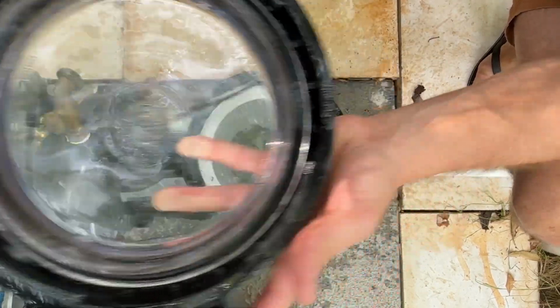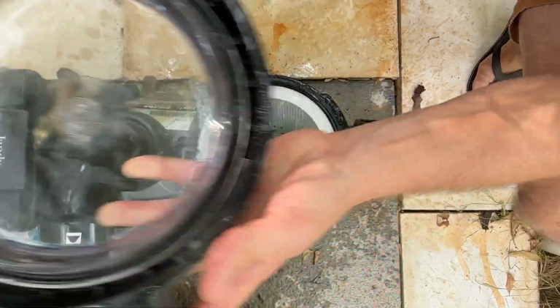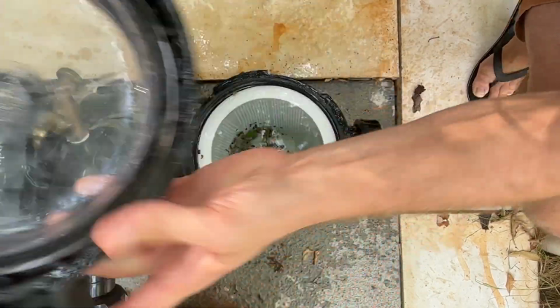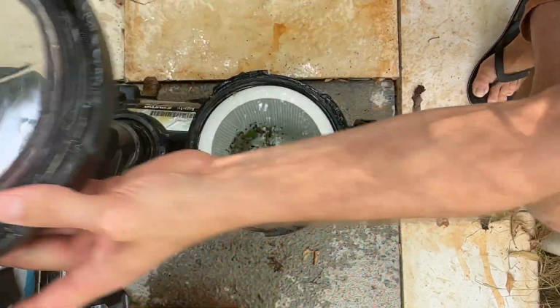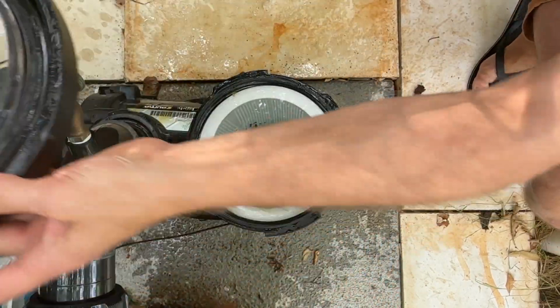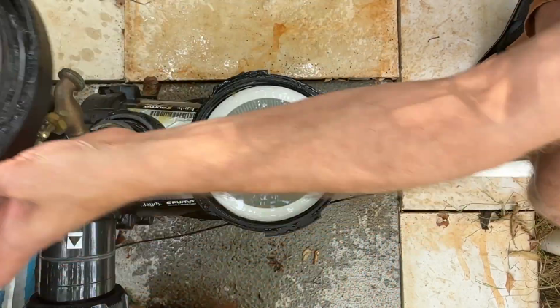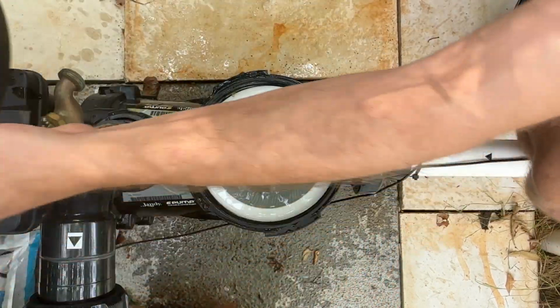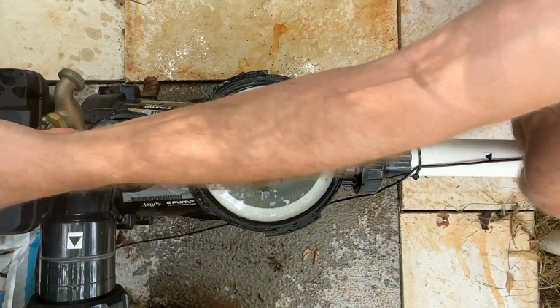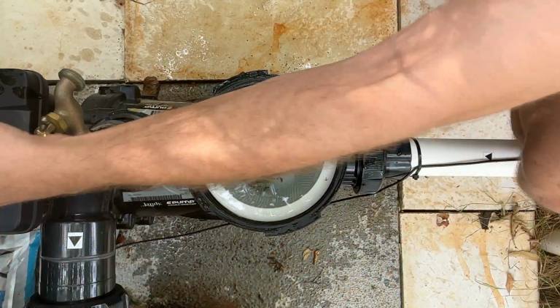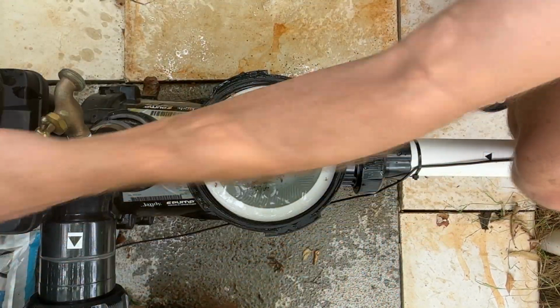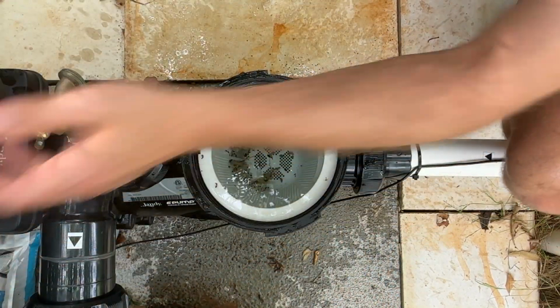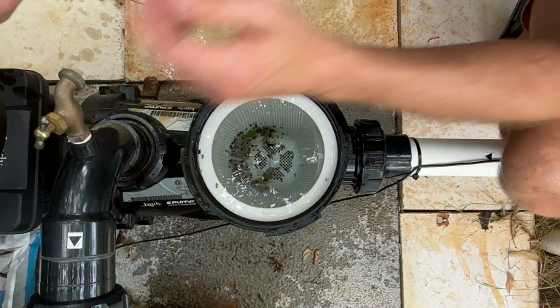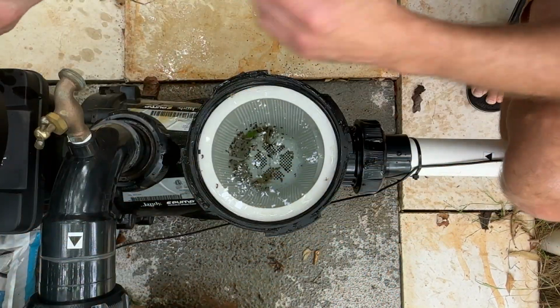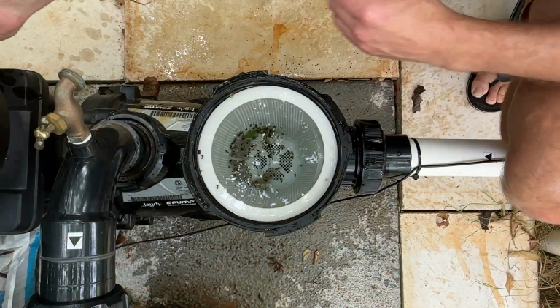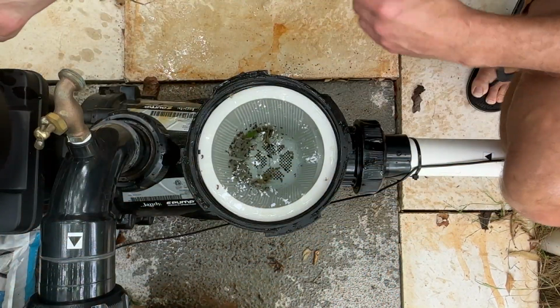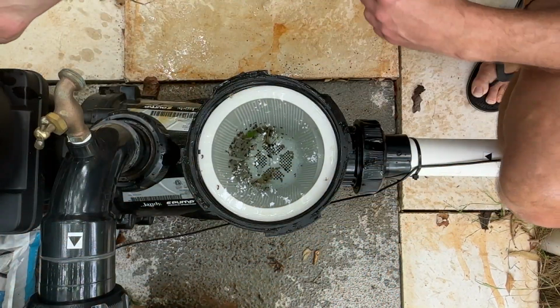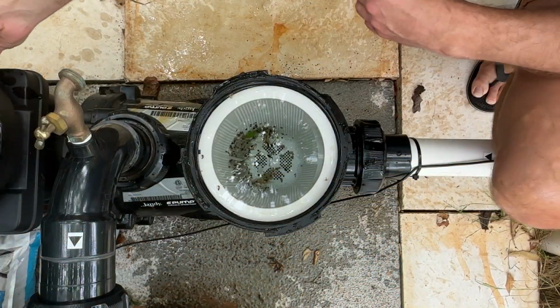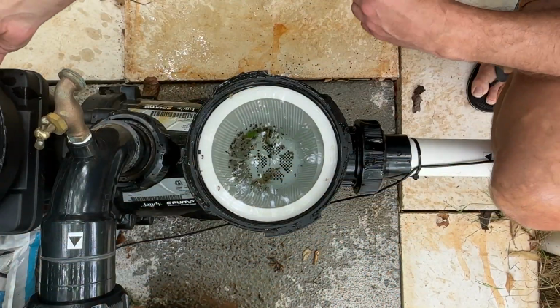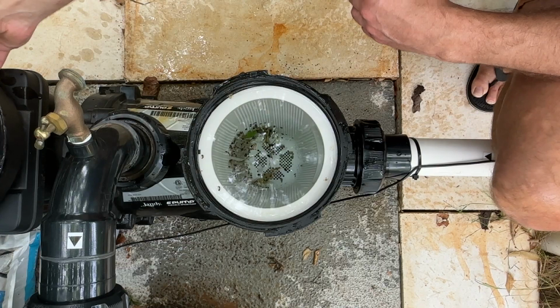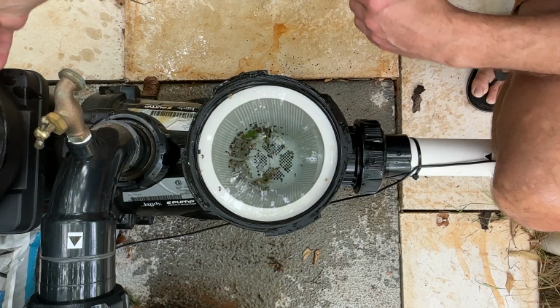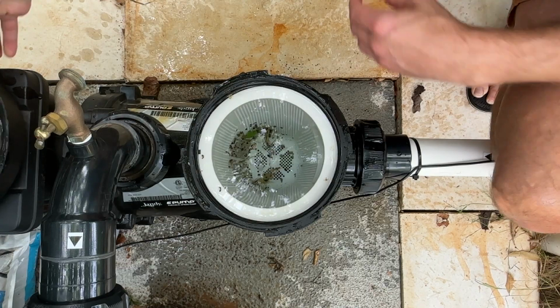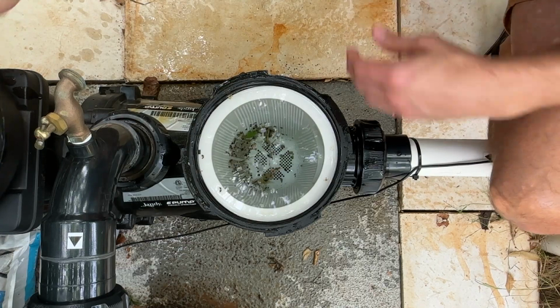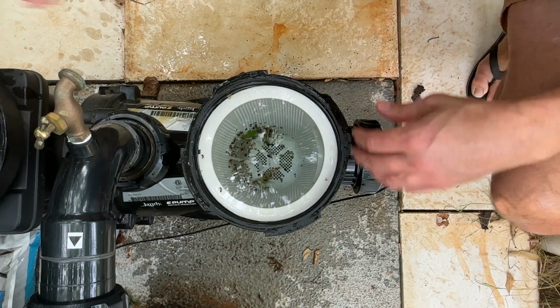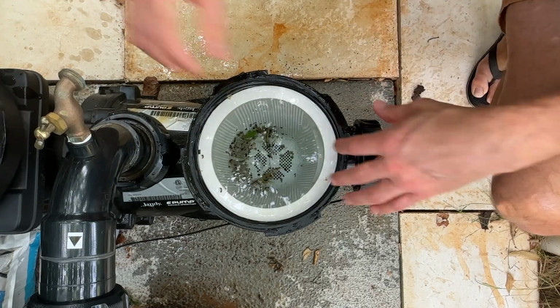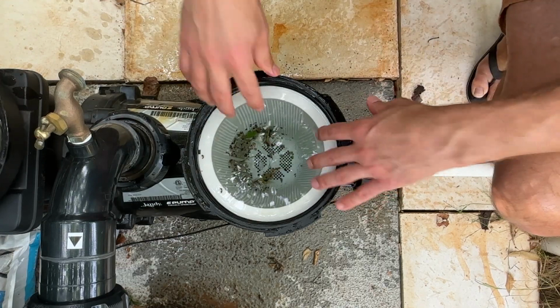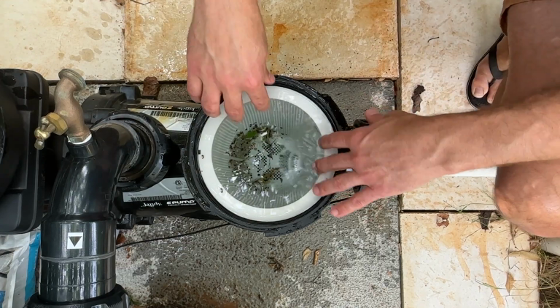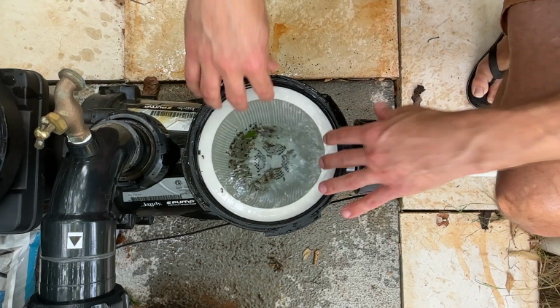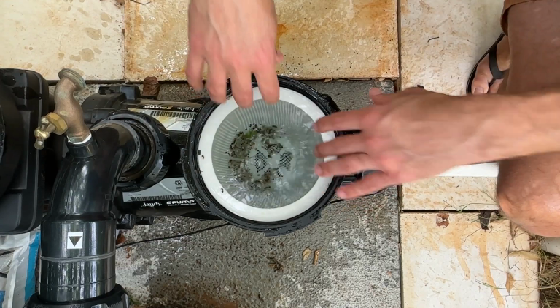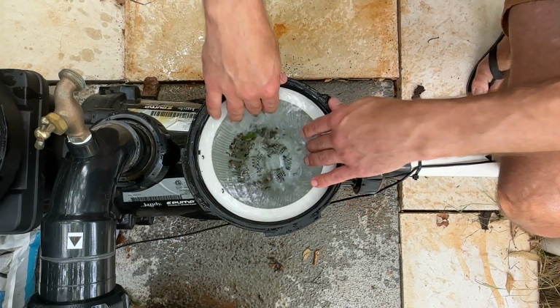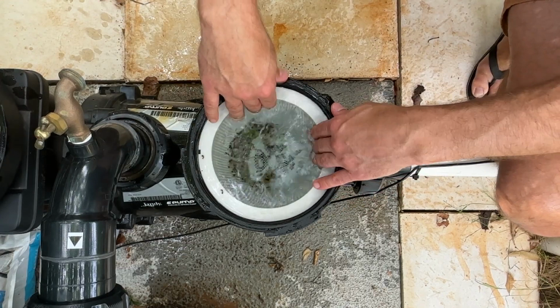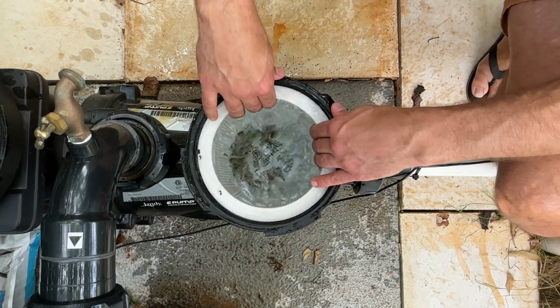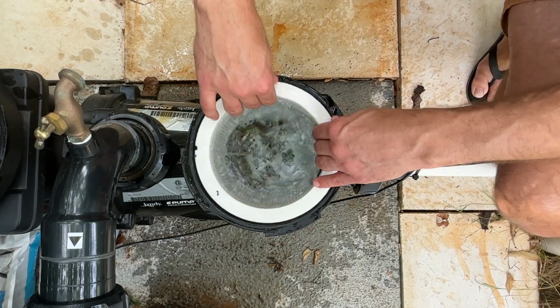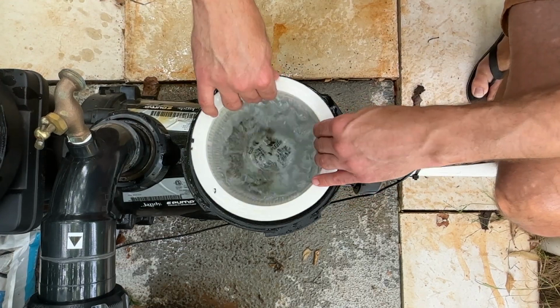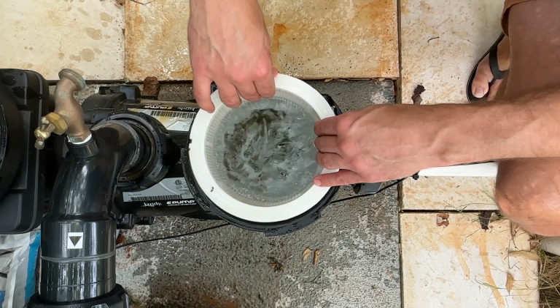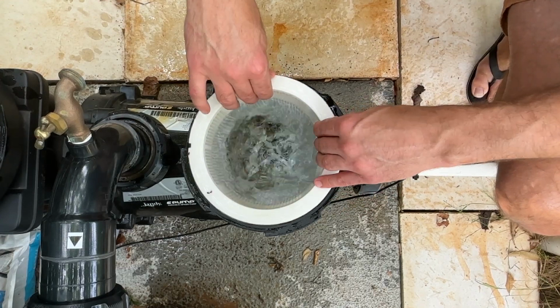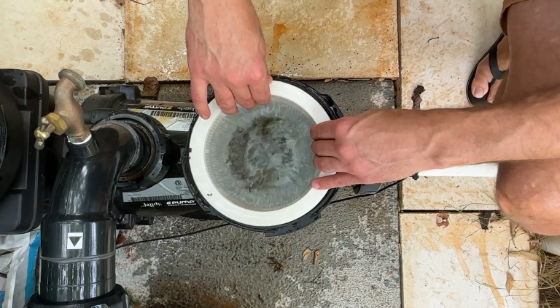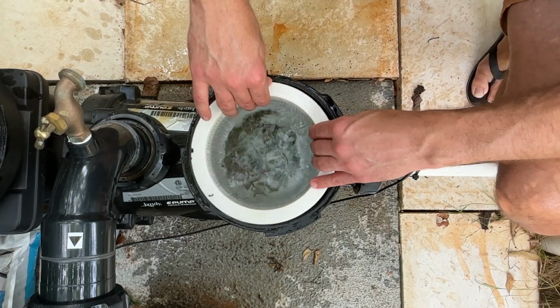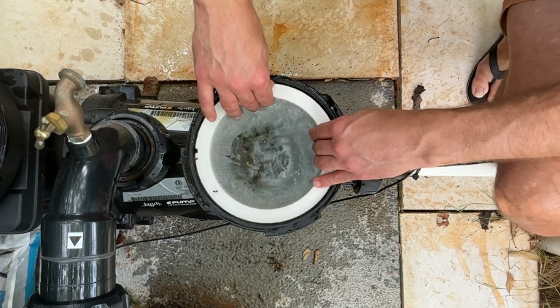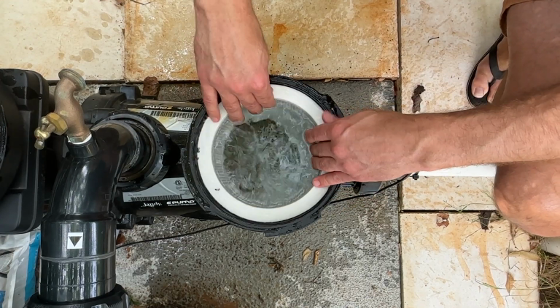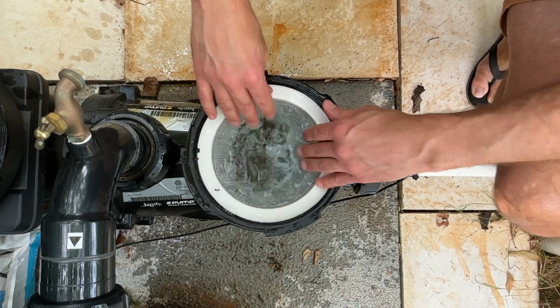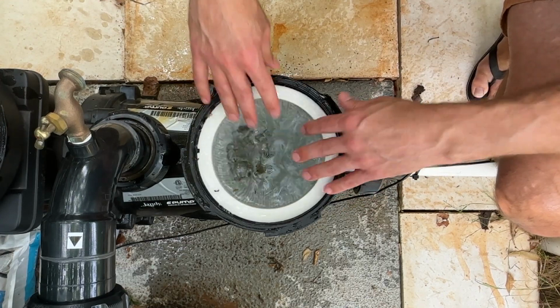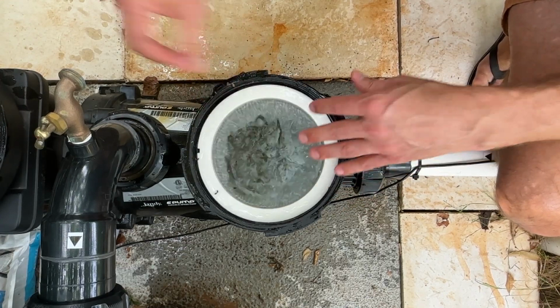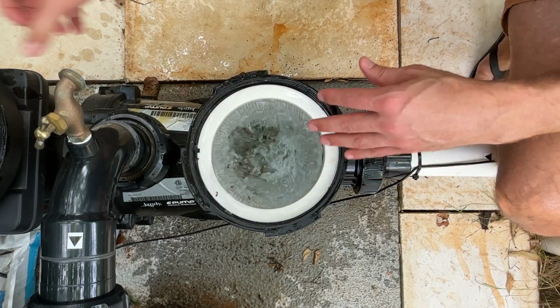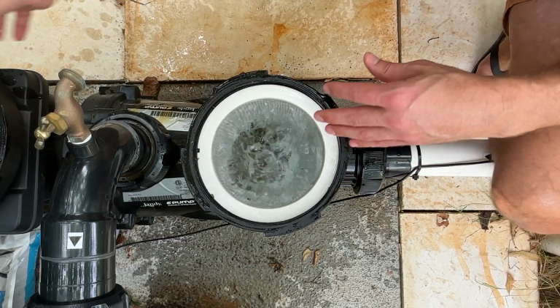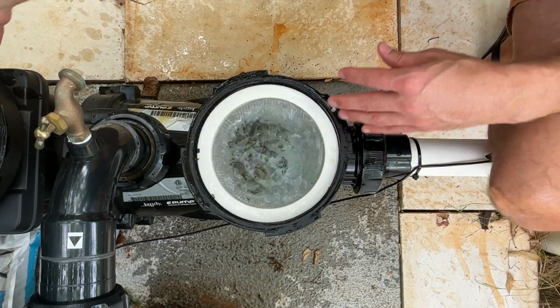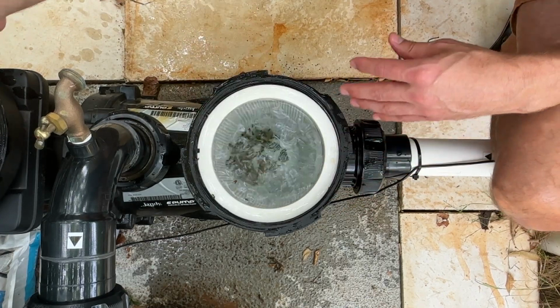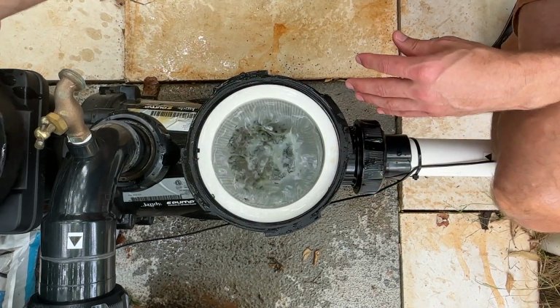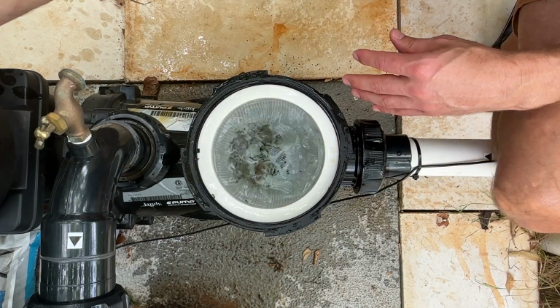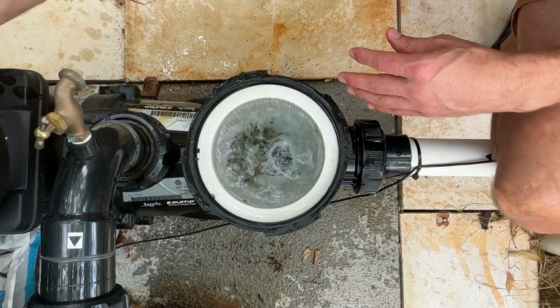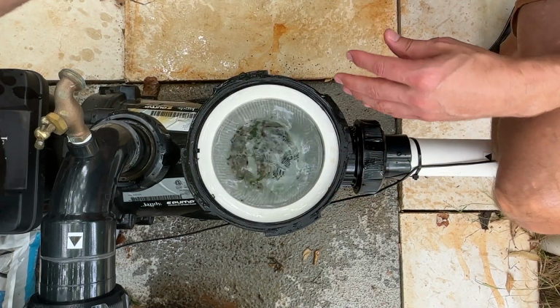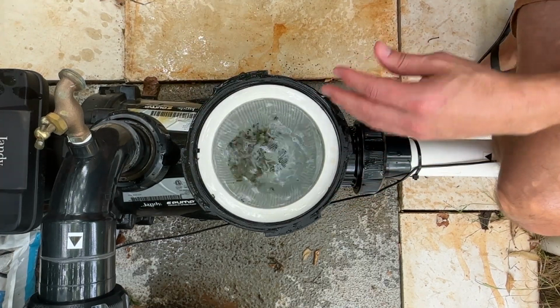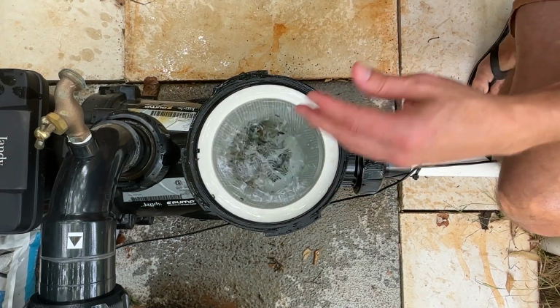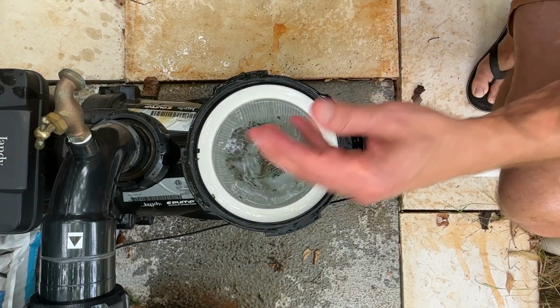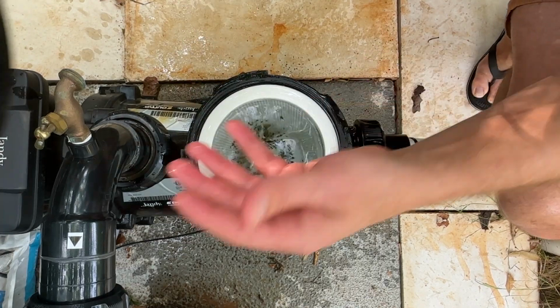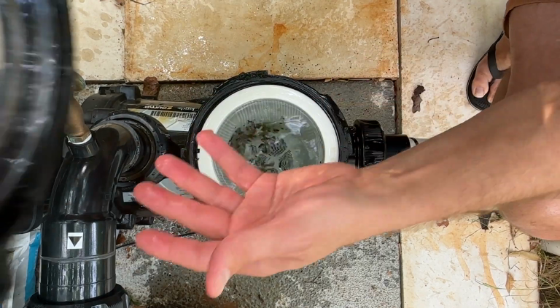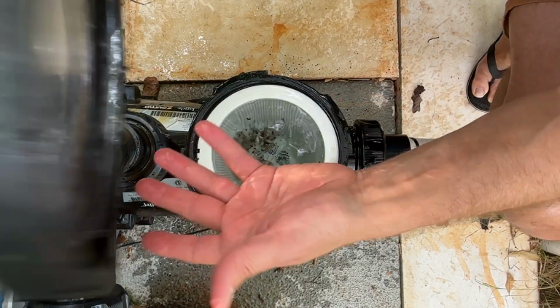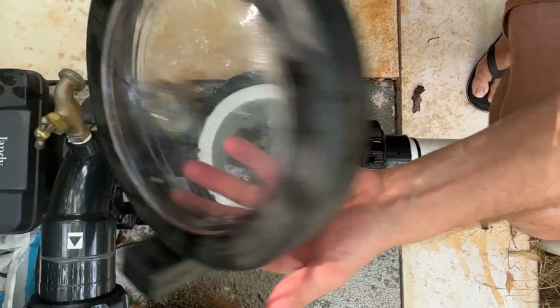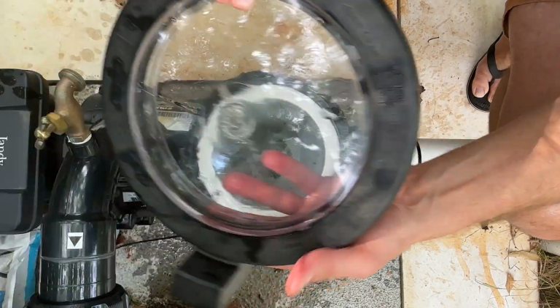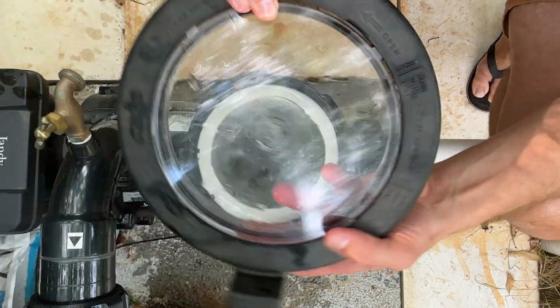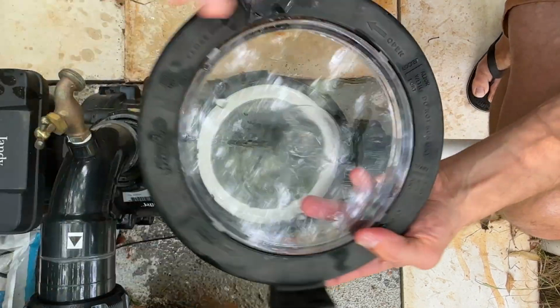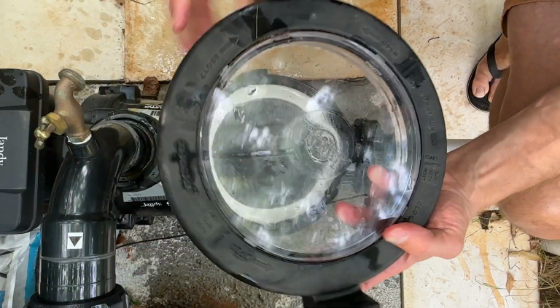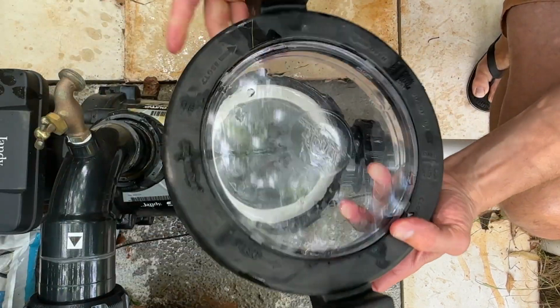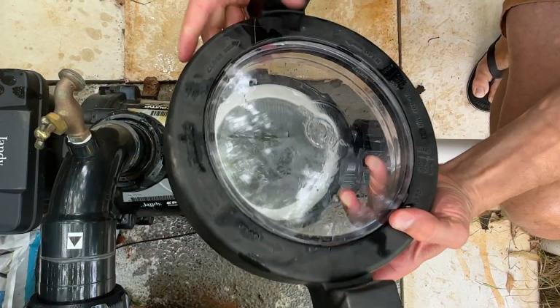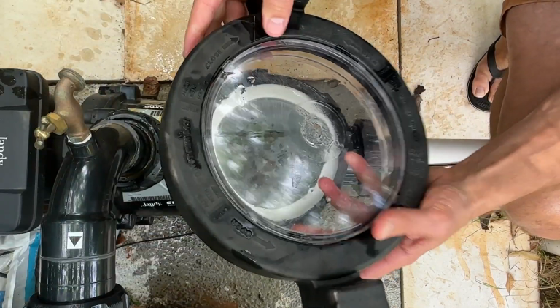Put this aside carefully. While you're in there, you can take out your basket and clean it out. But for right now, let me just show you how to put this back on.